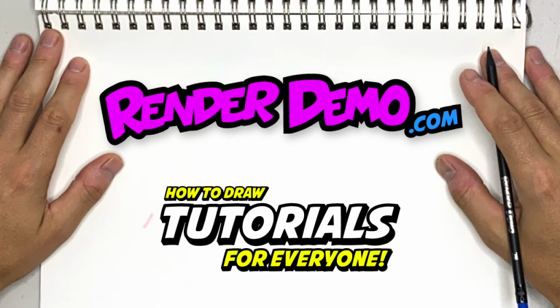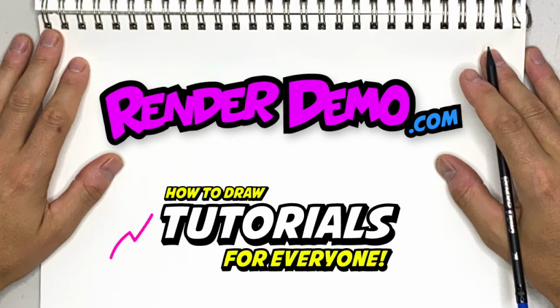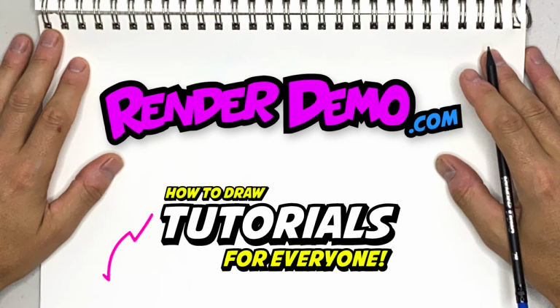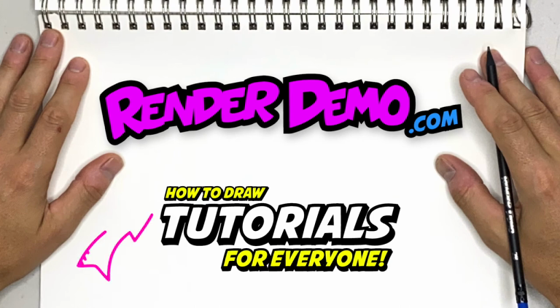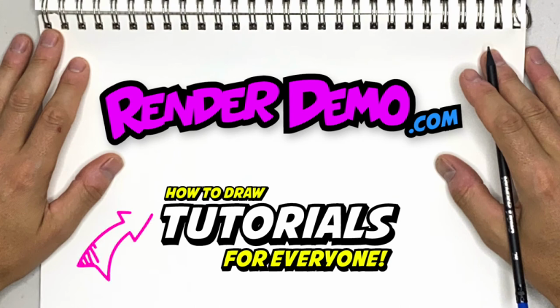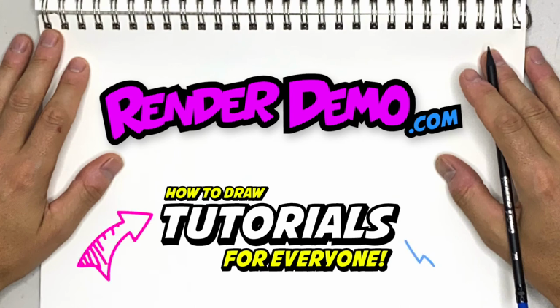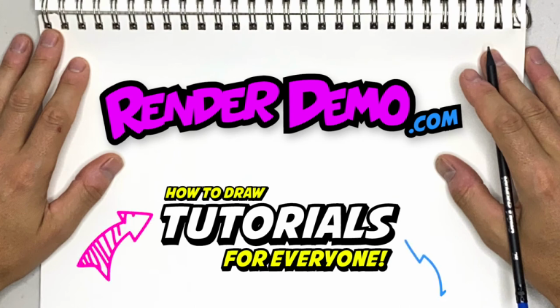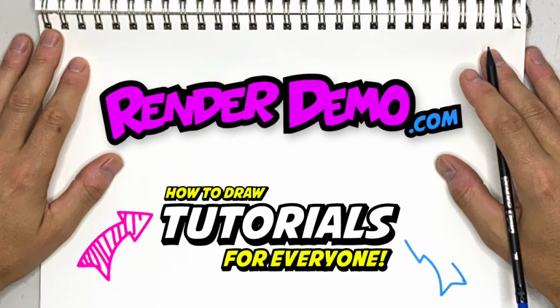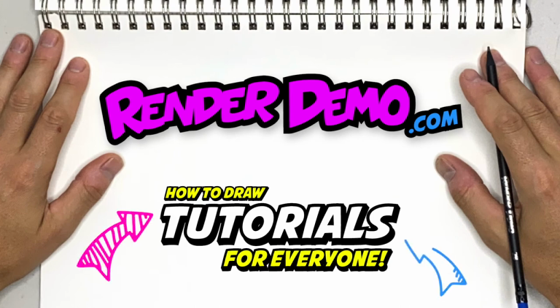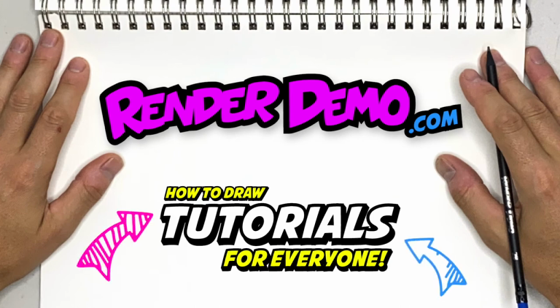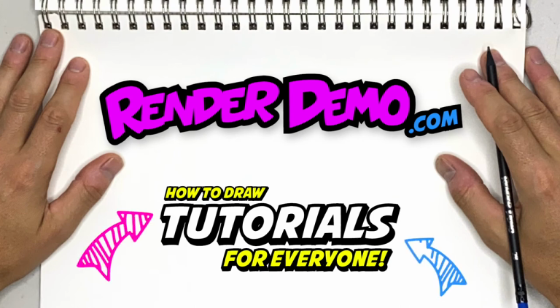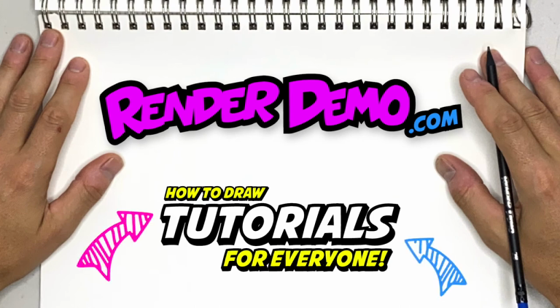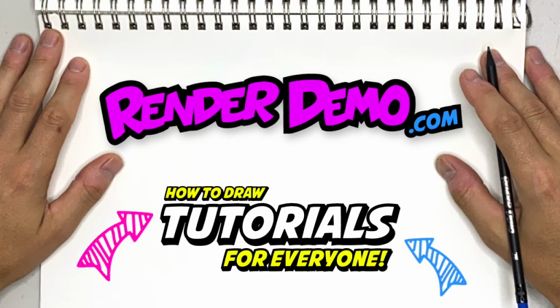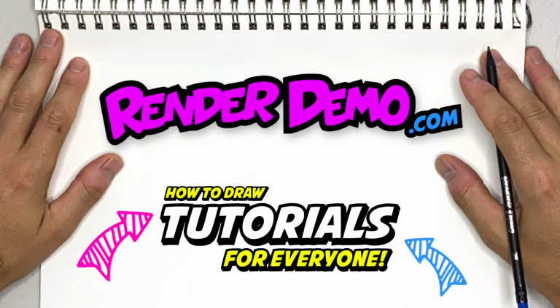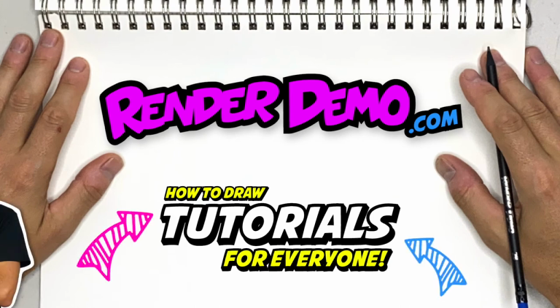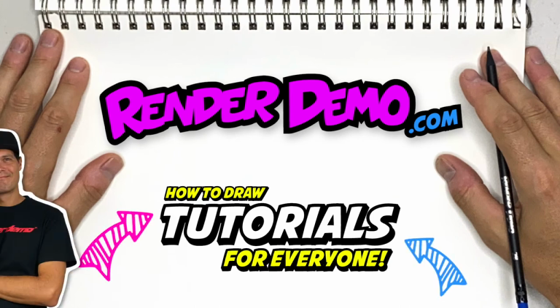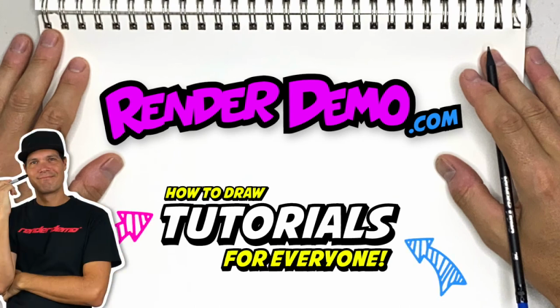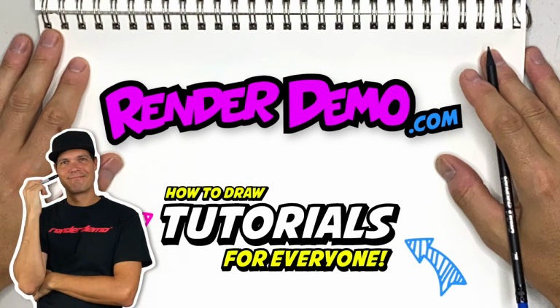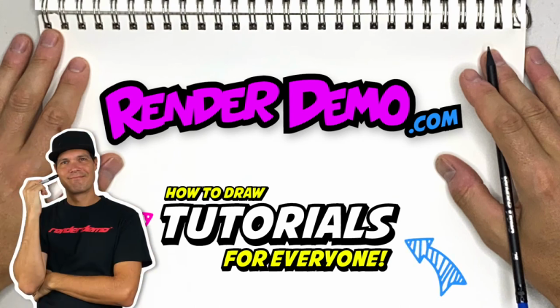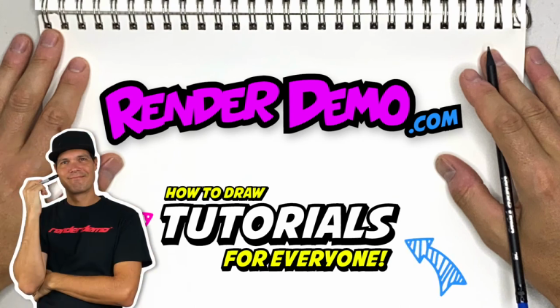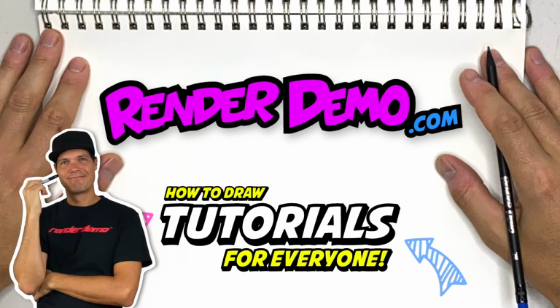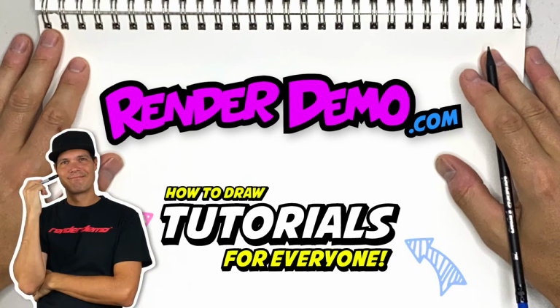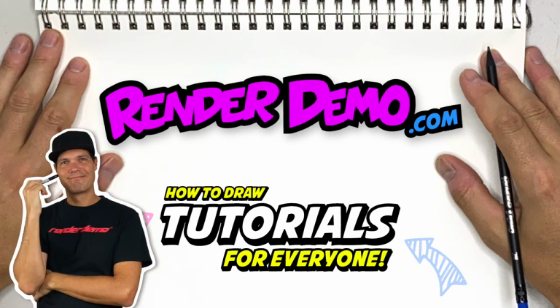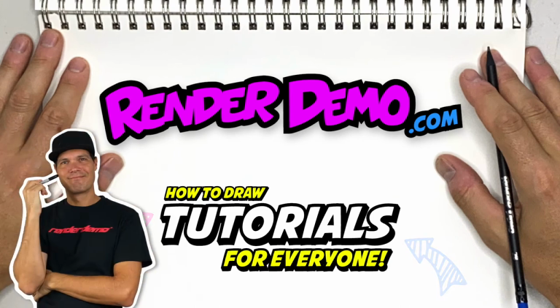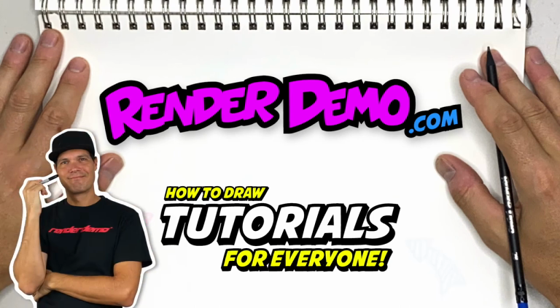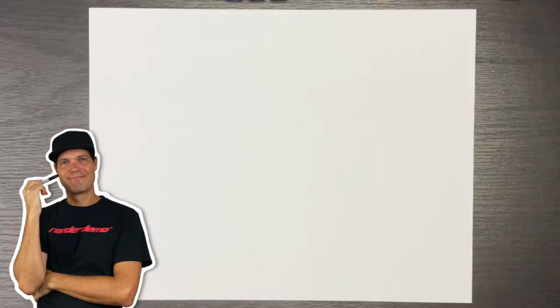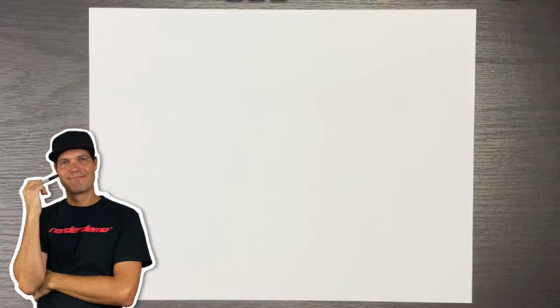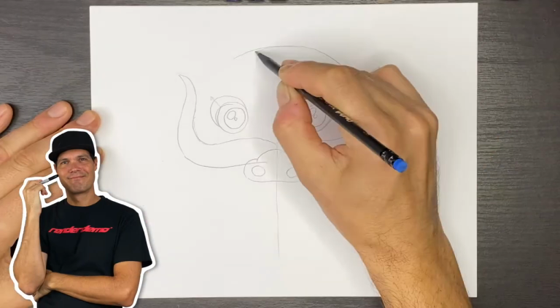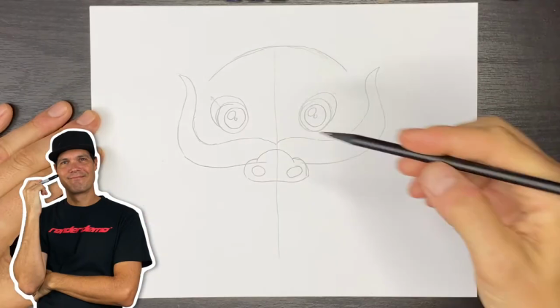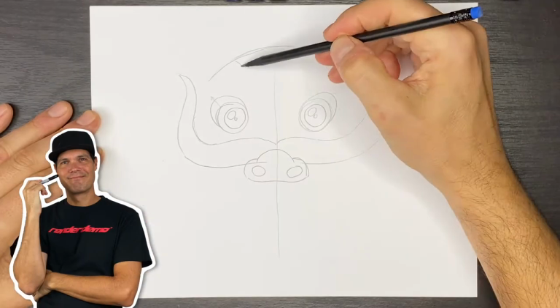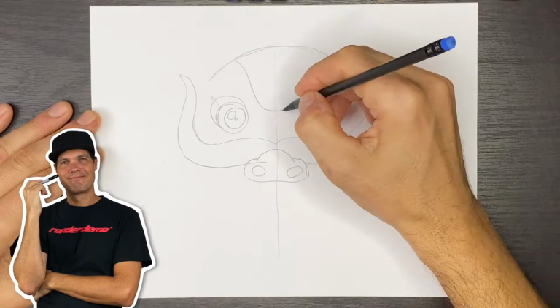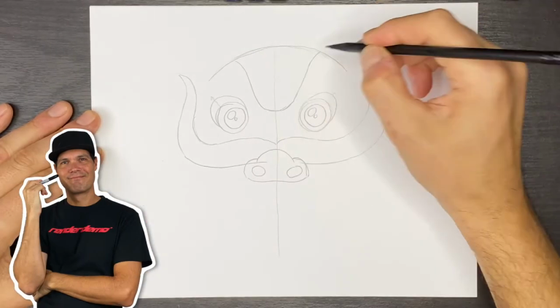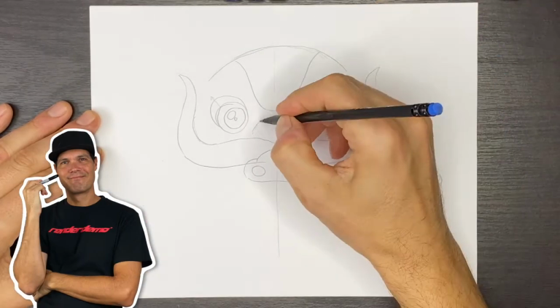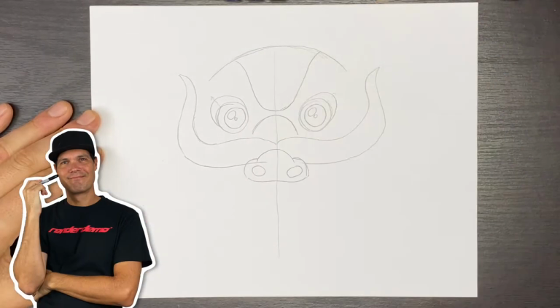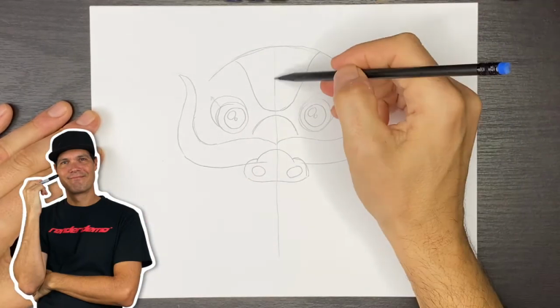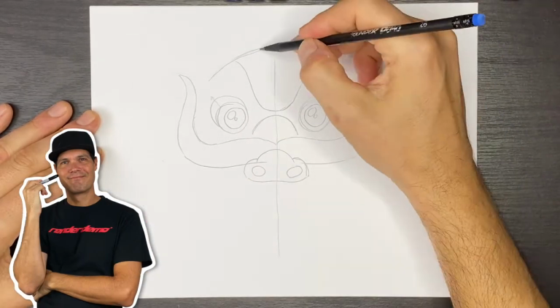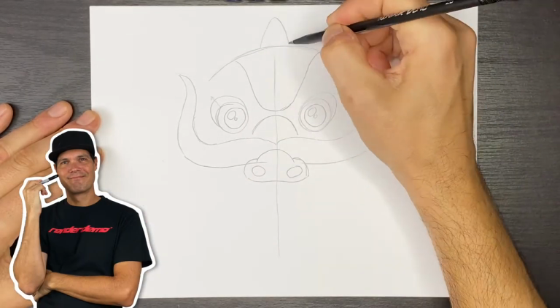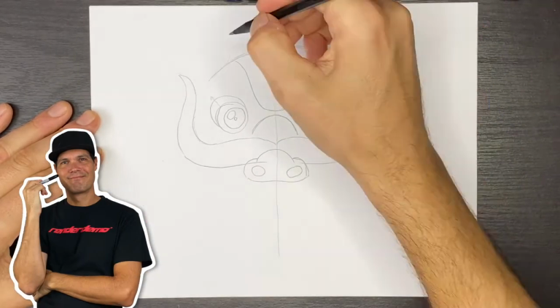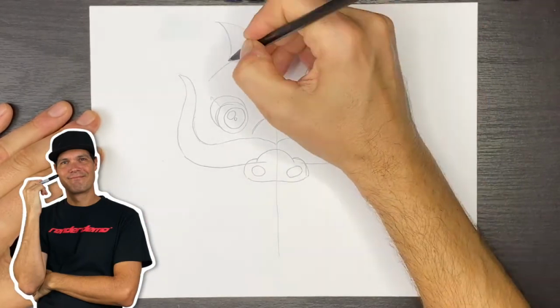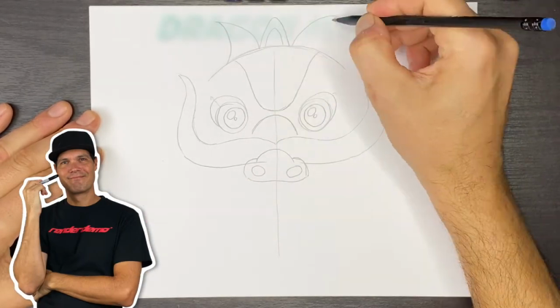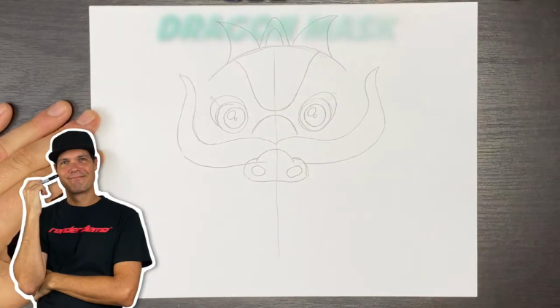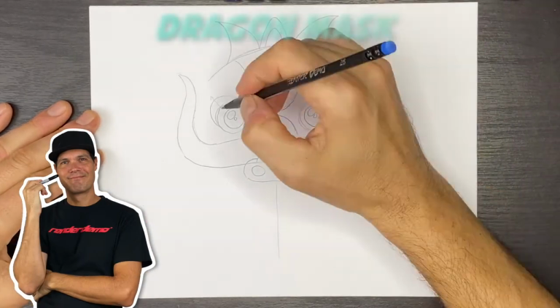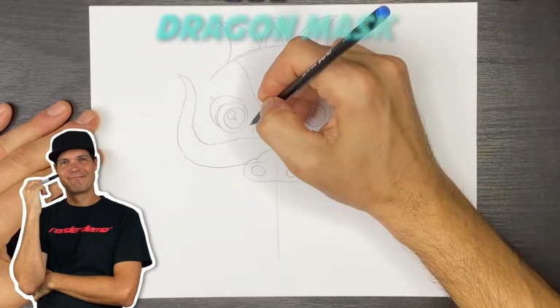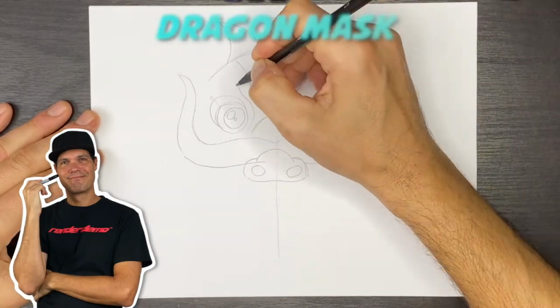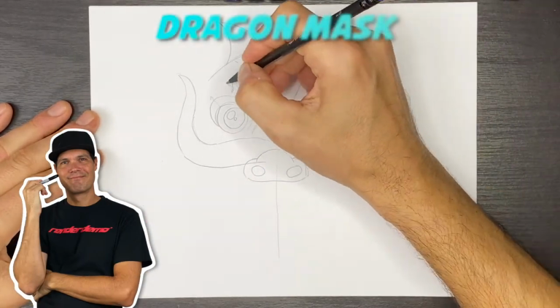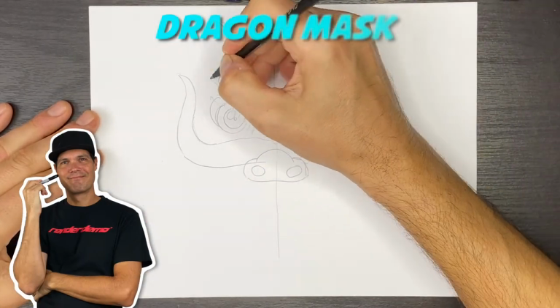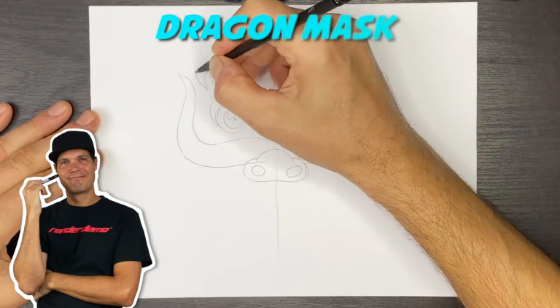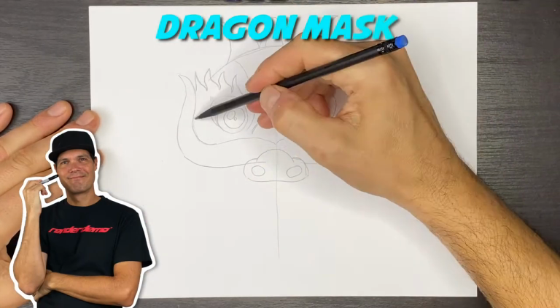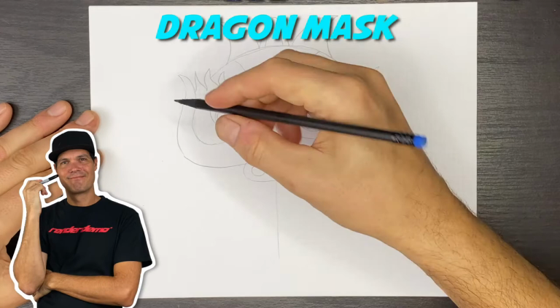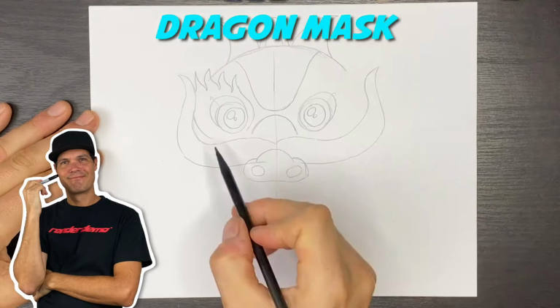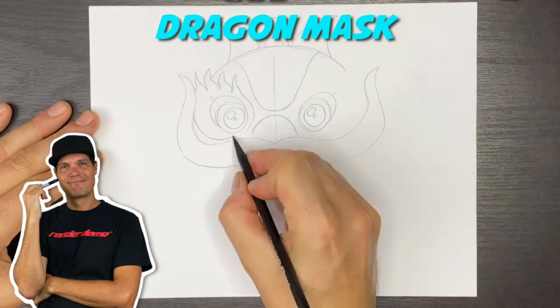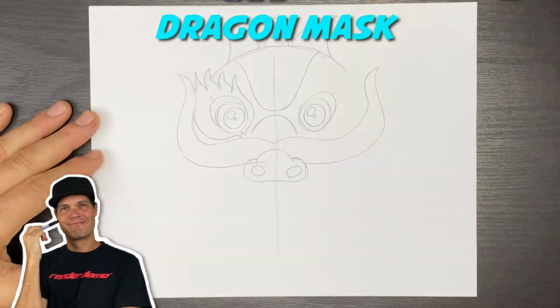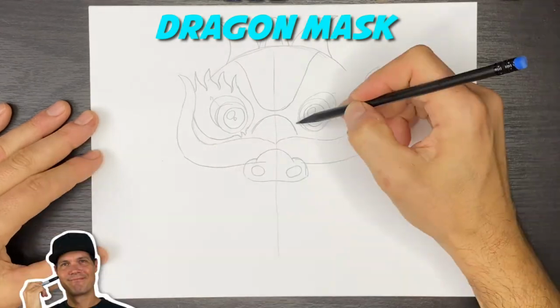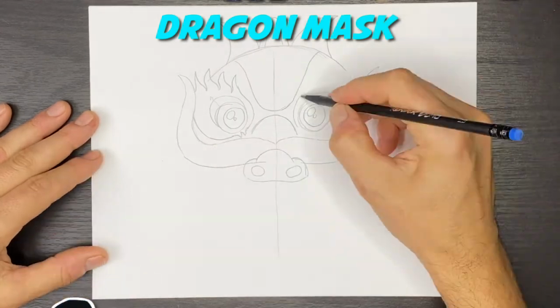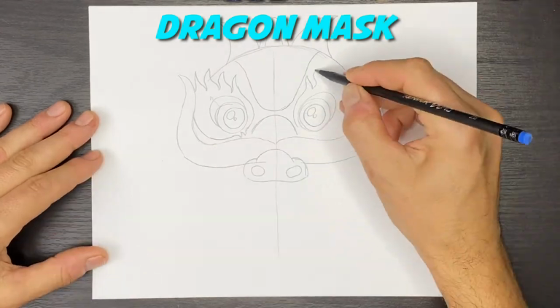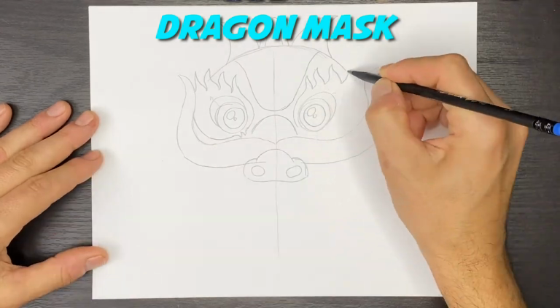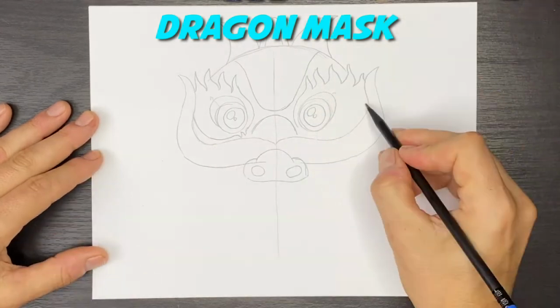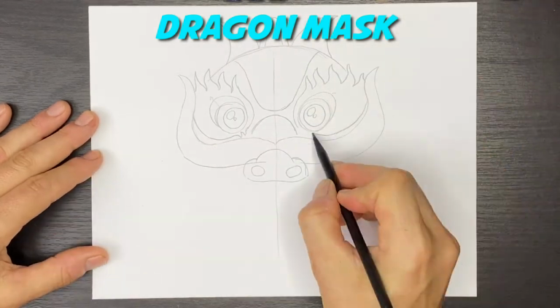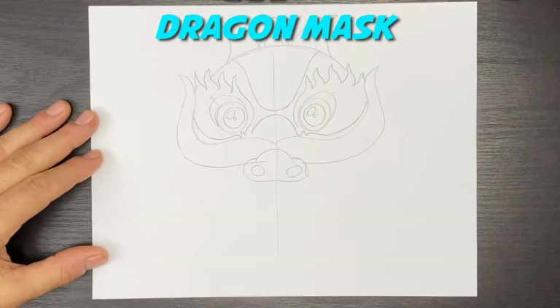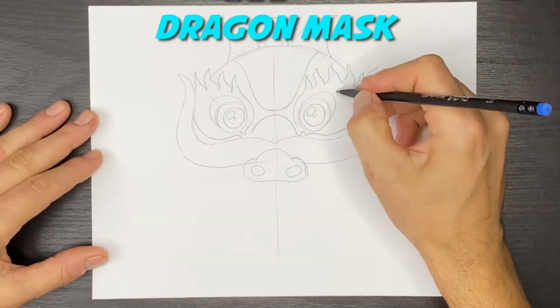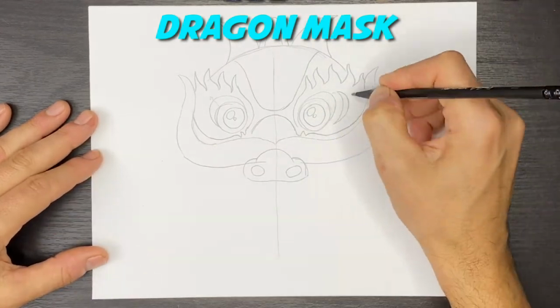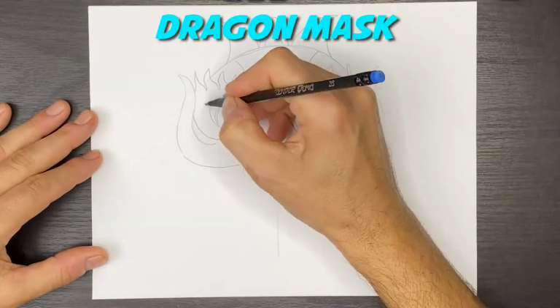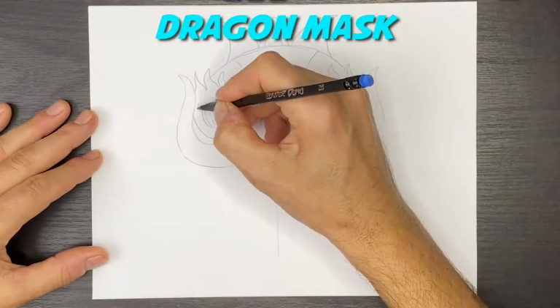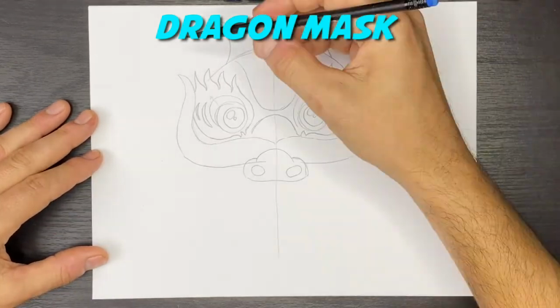Hey there, welcome back. I'm Mark and I'm glad you're with me today. We'll be drawing a dragon mask for Chinese New Year.